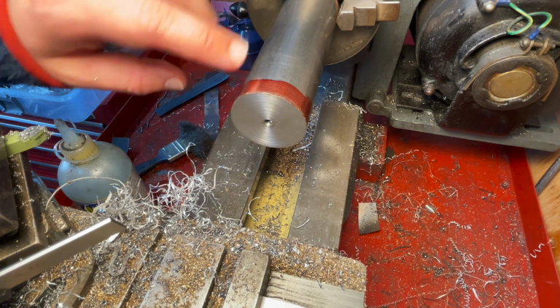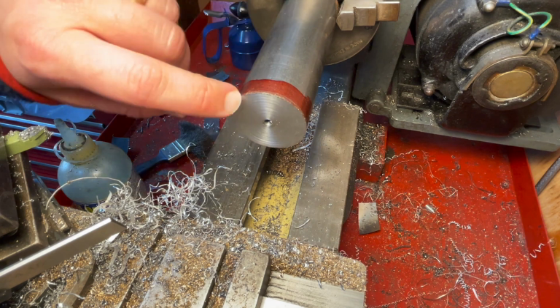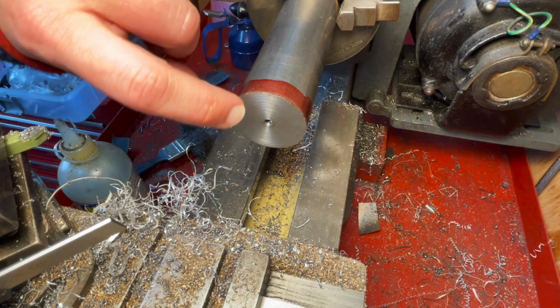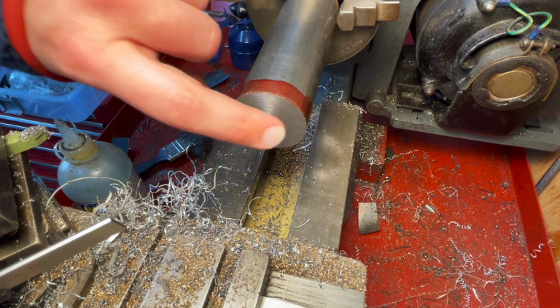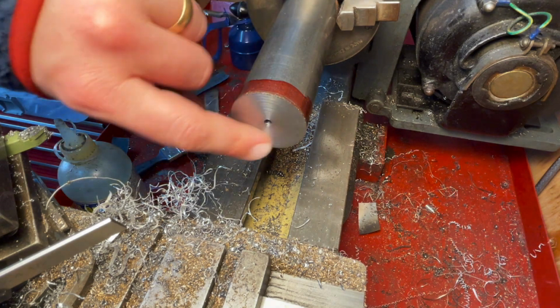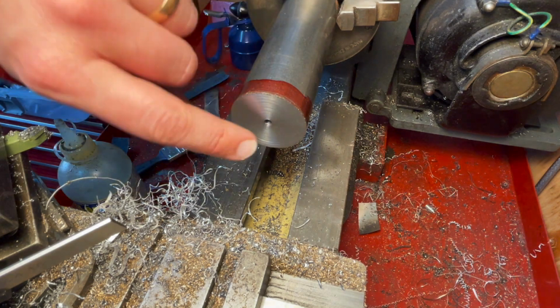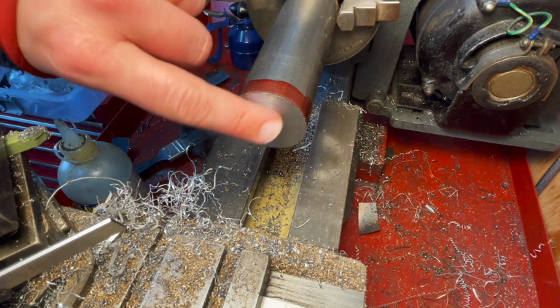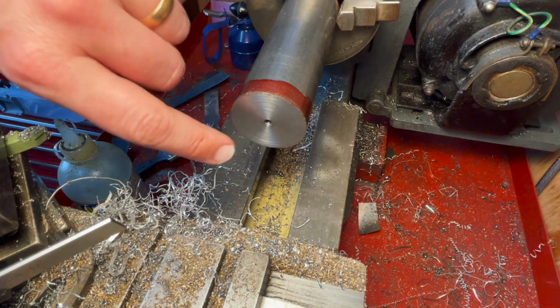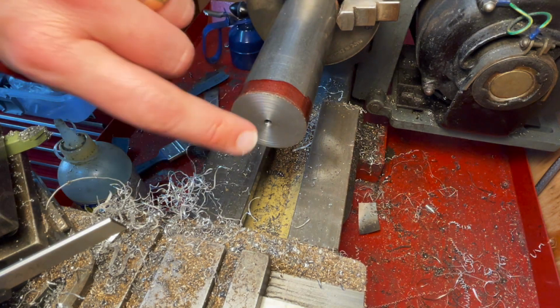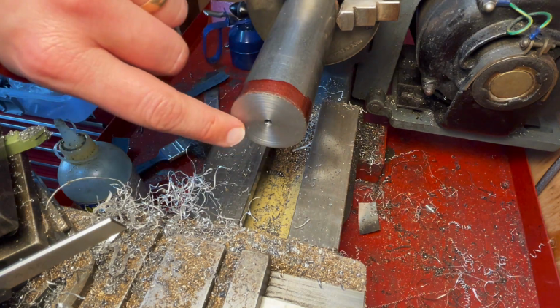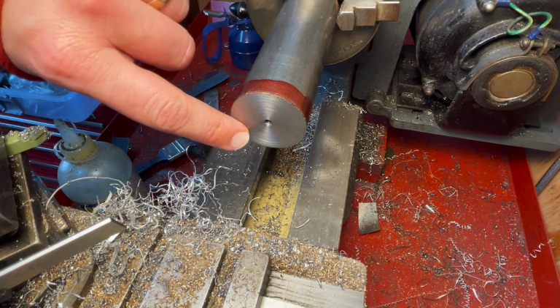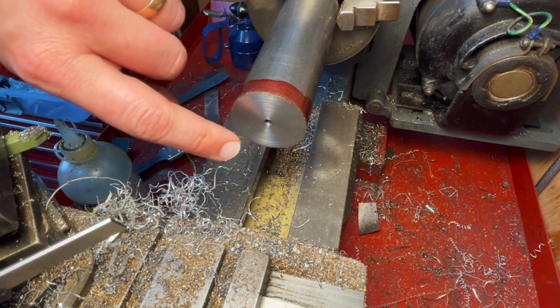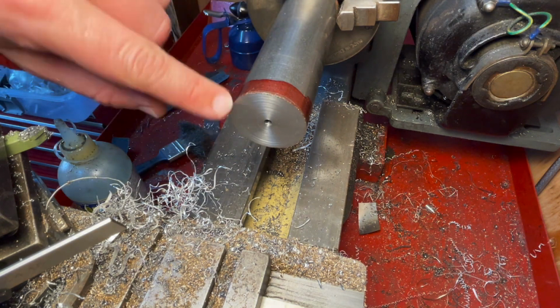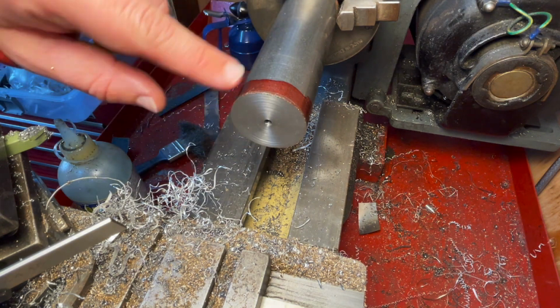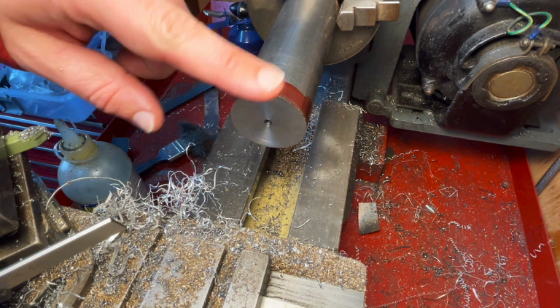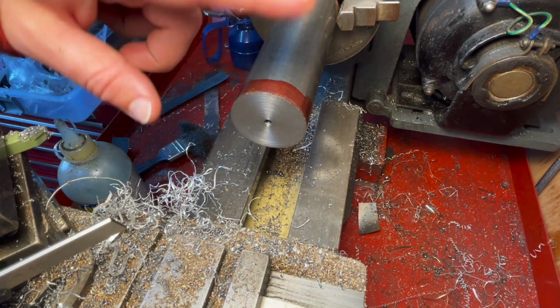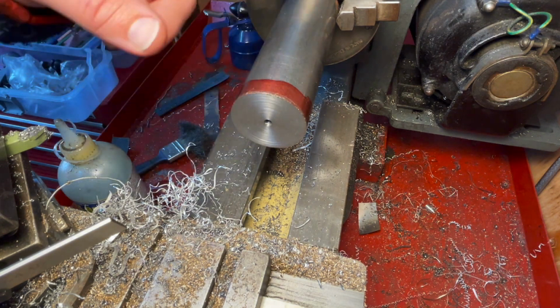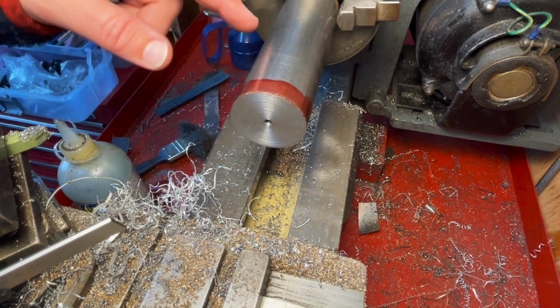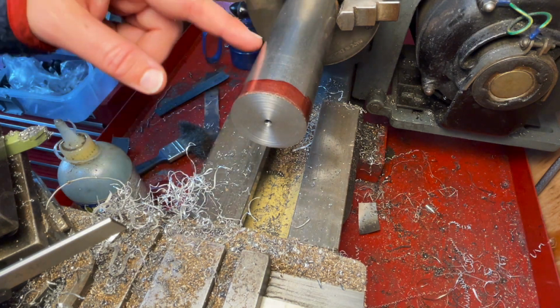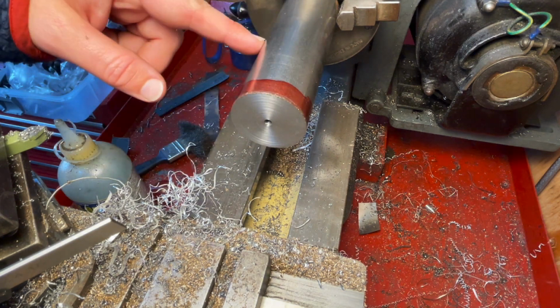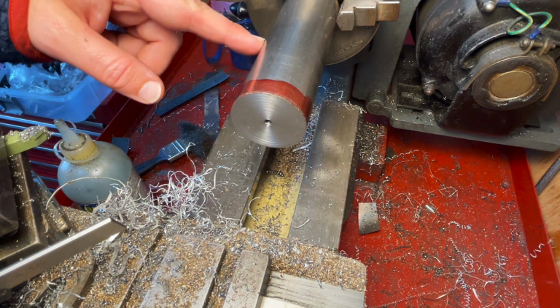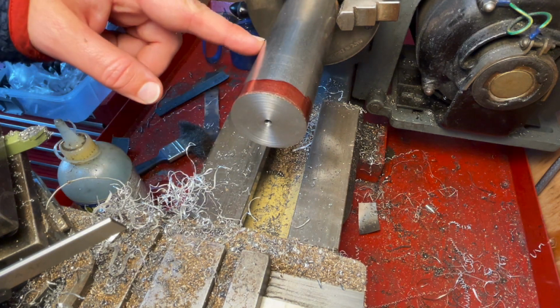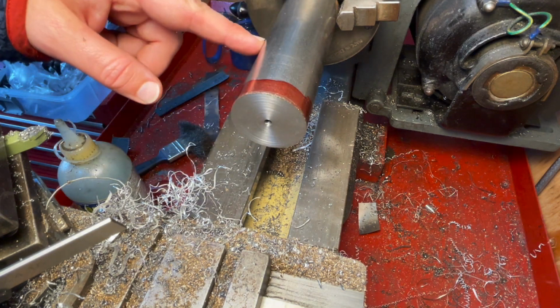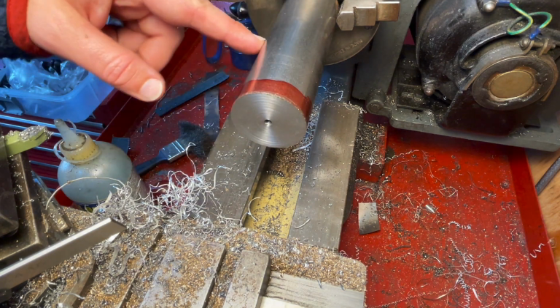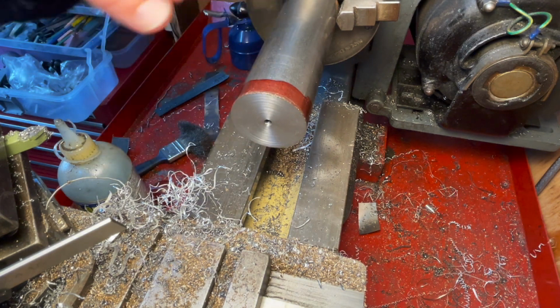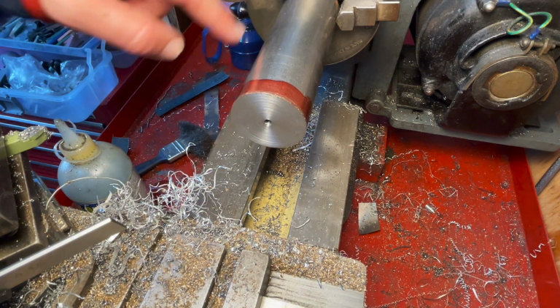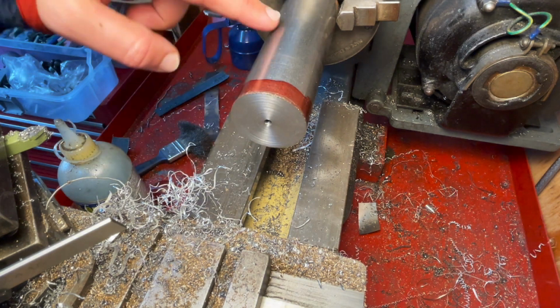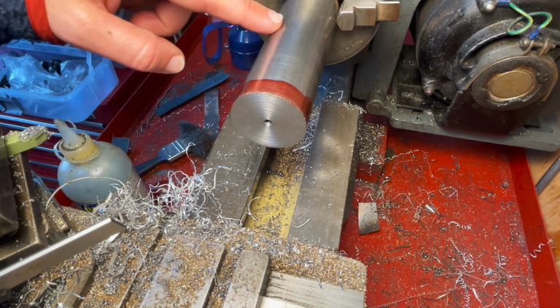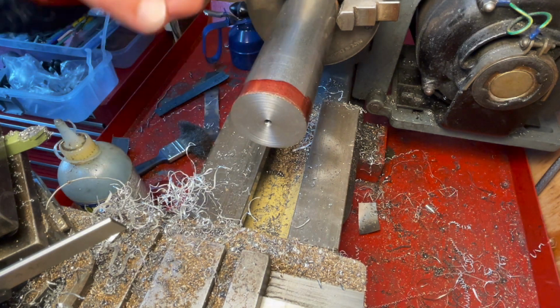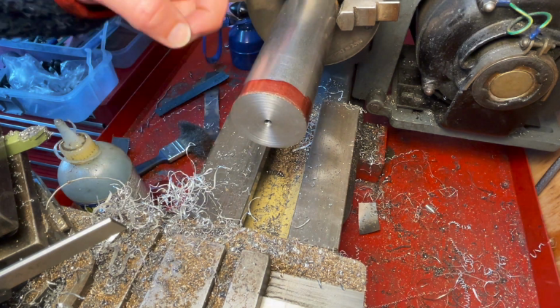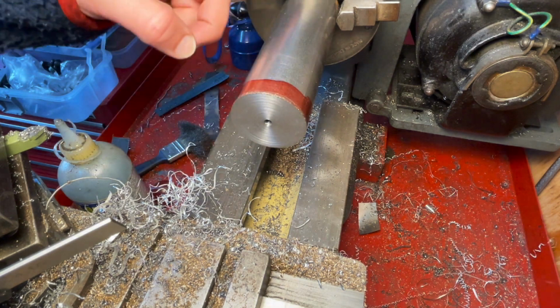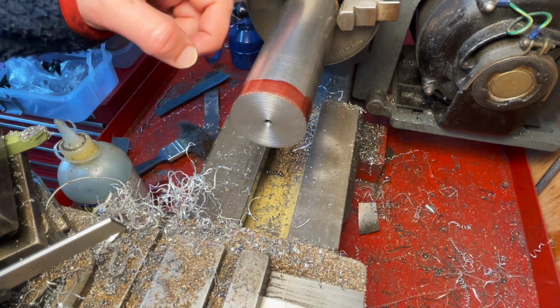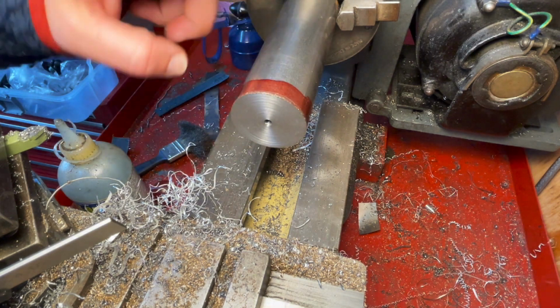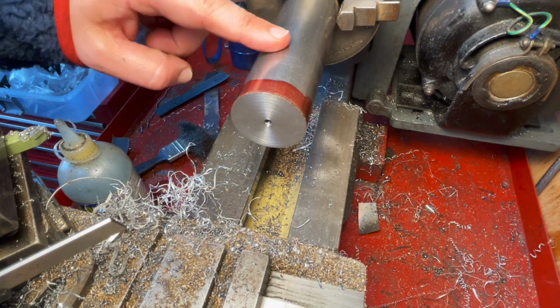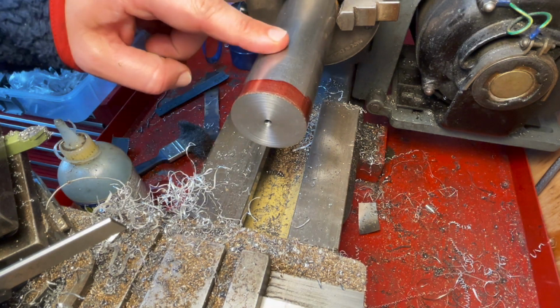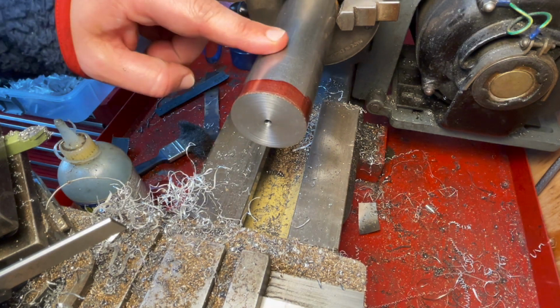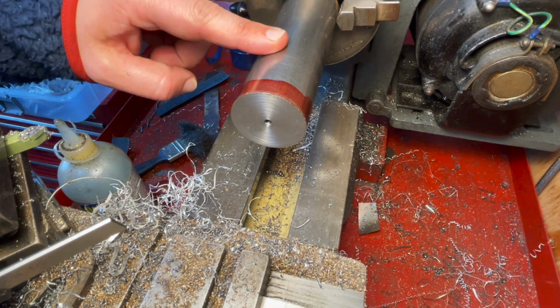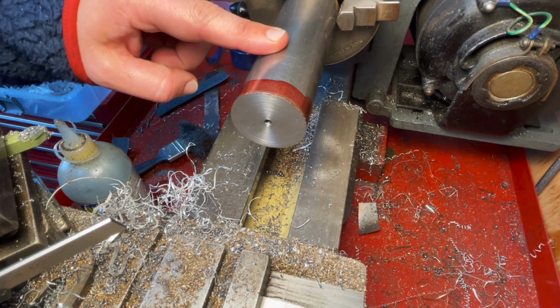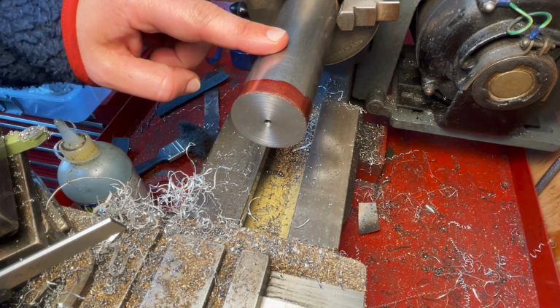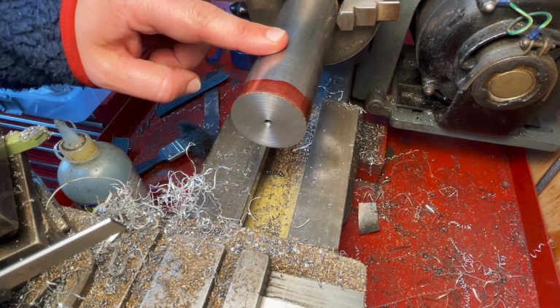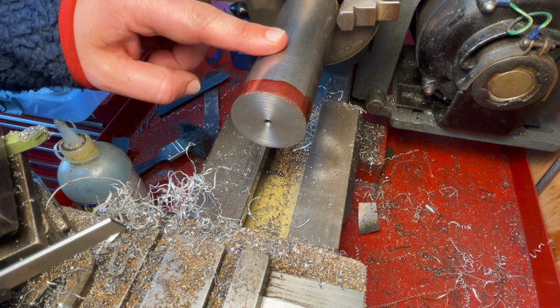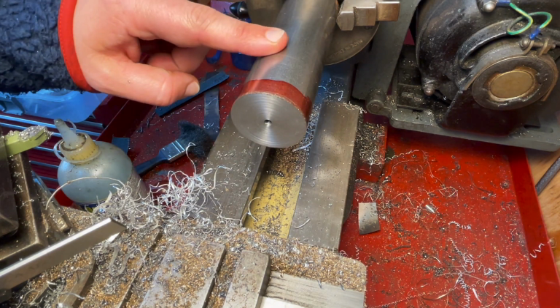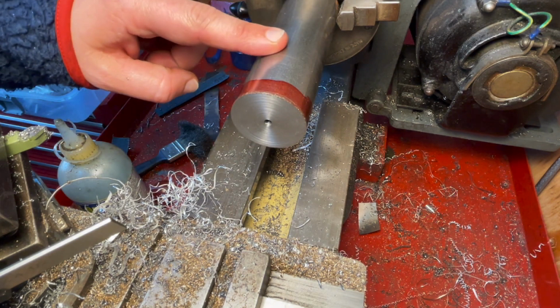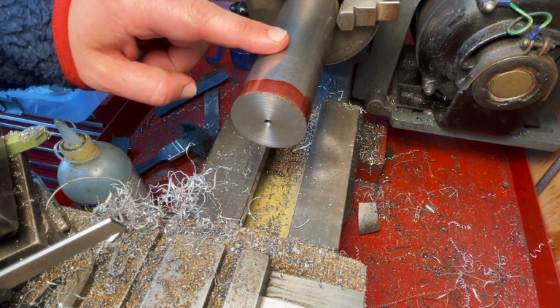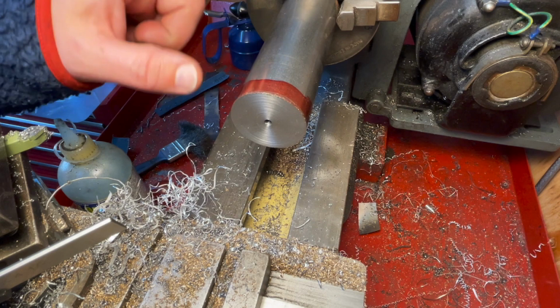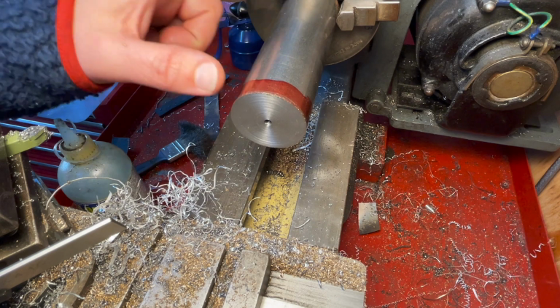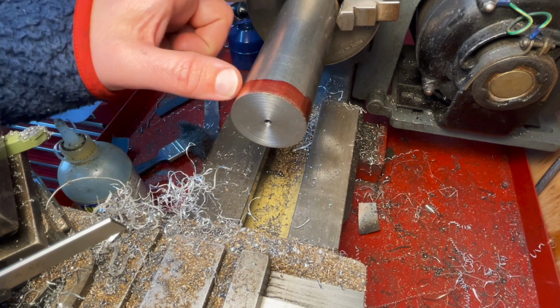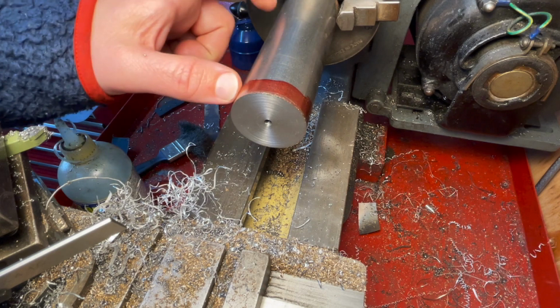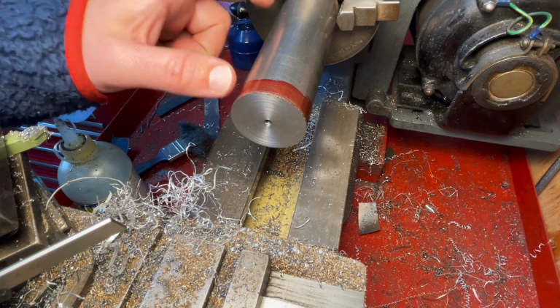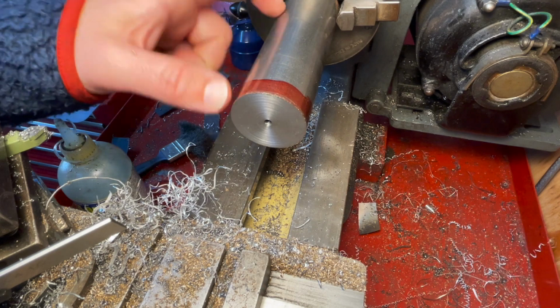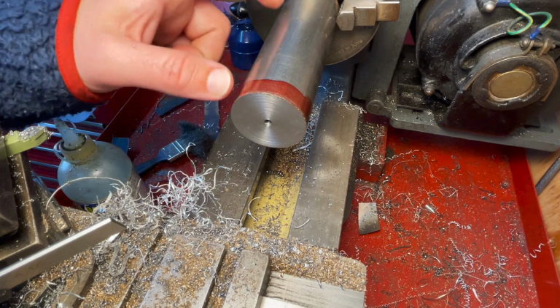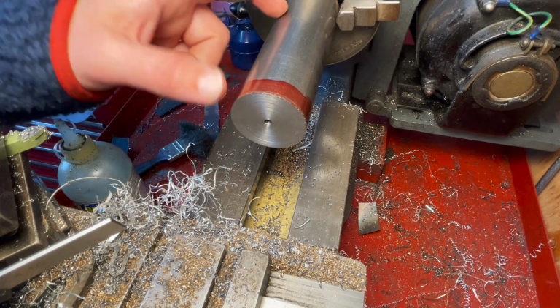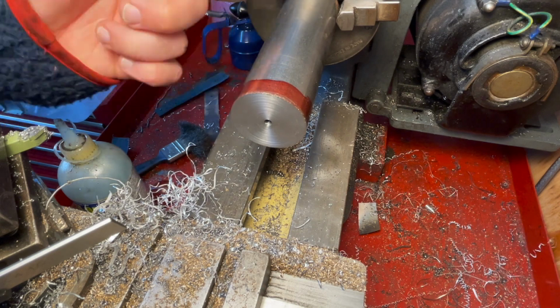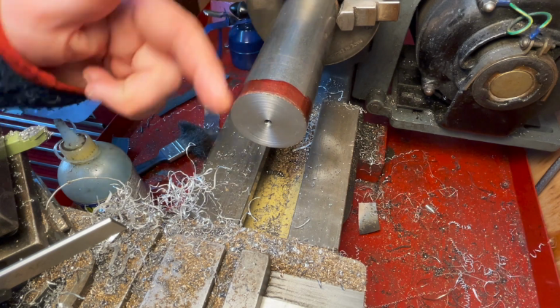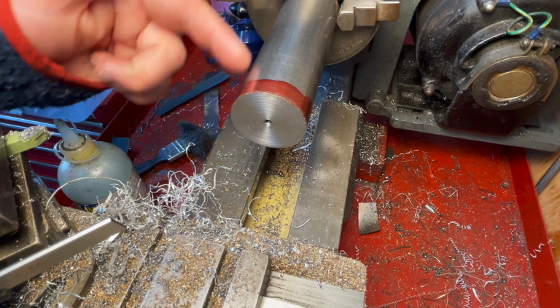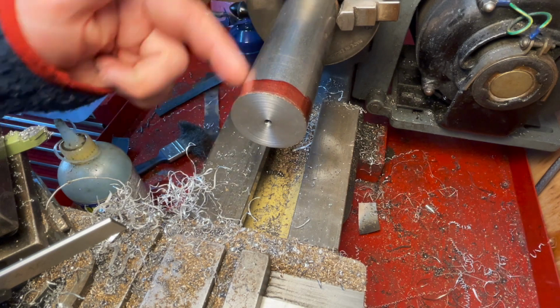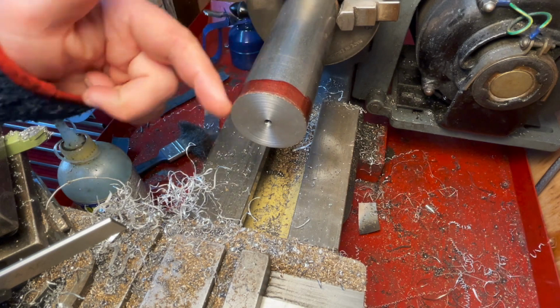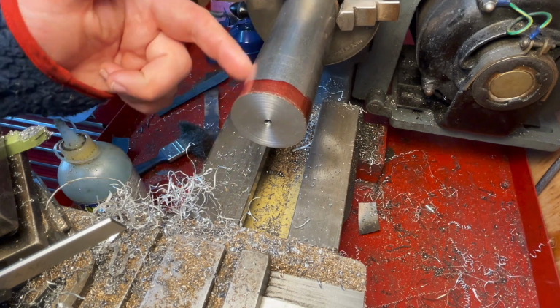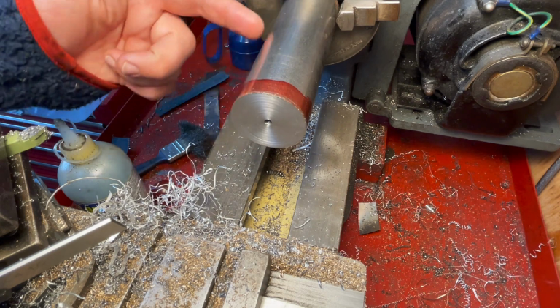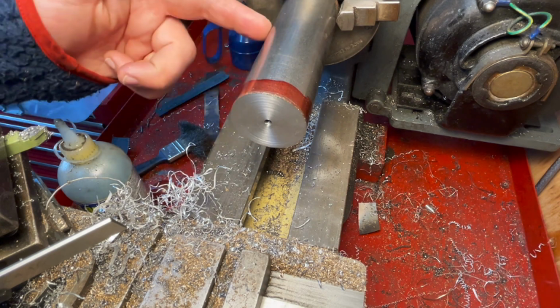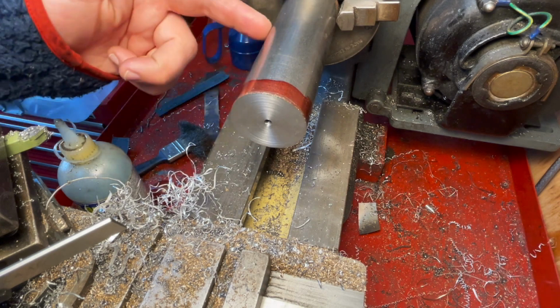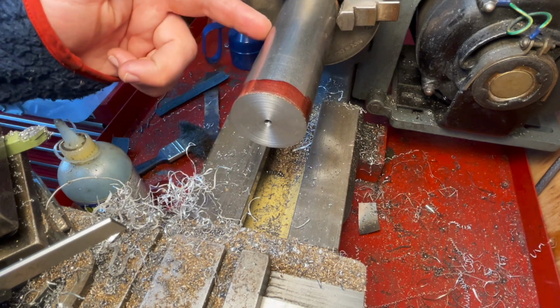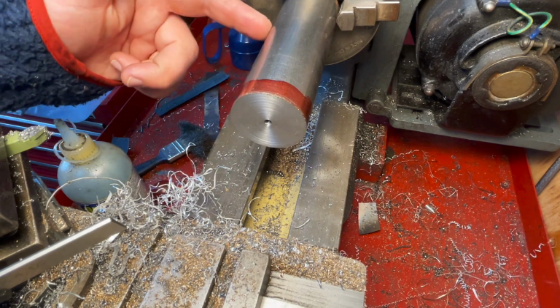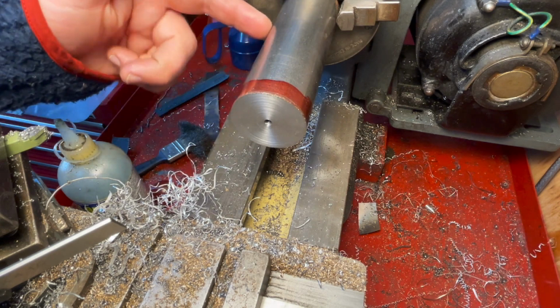Okay, so that's done. I'm going to deburr it, flip it over and do the same thing on the other side. I need to shorten it down to length as well, but I'll just be turning the end.